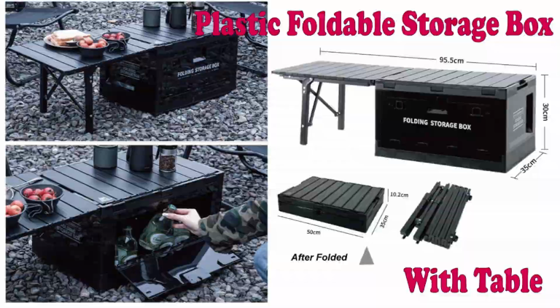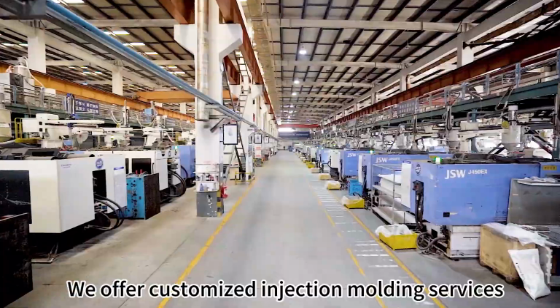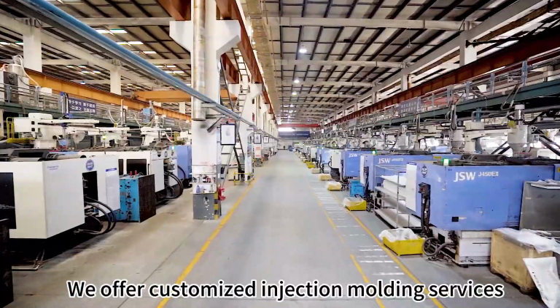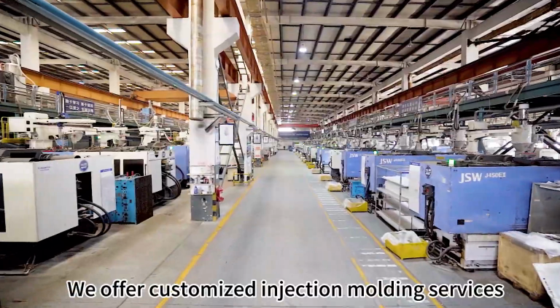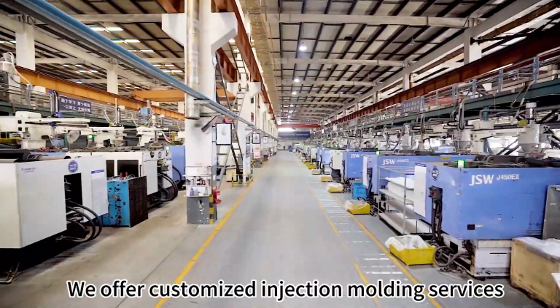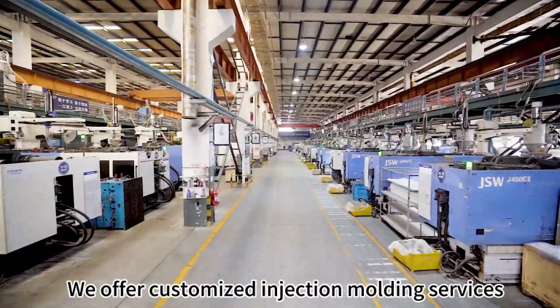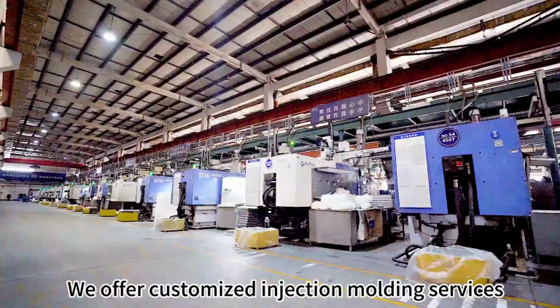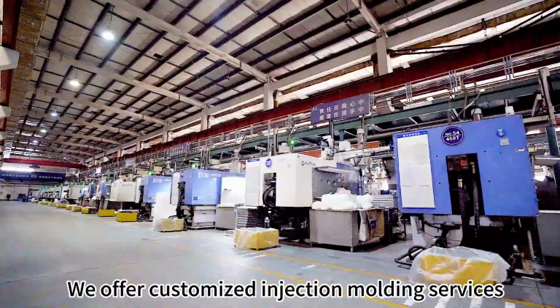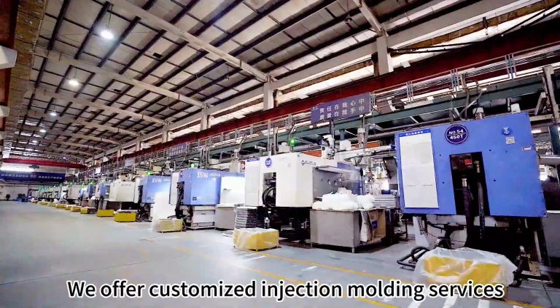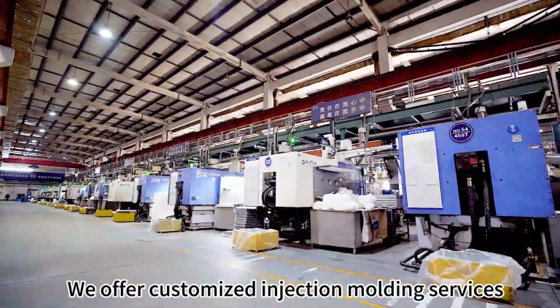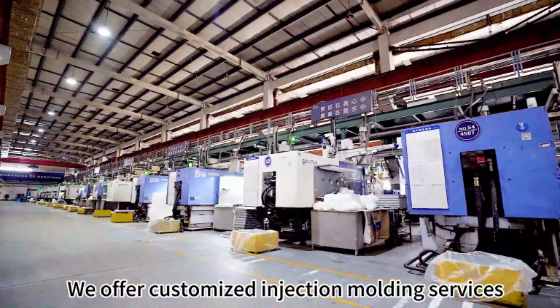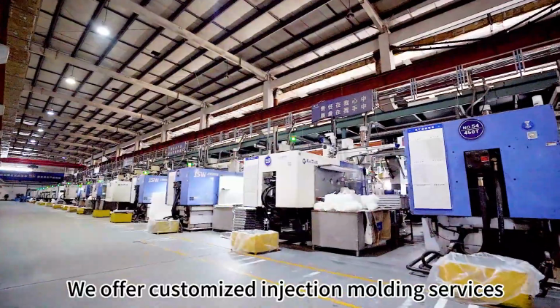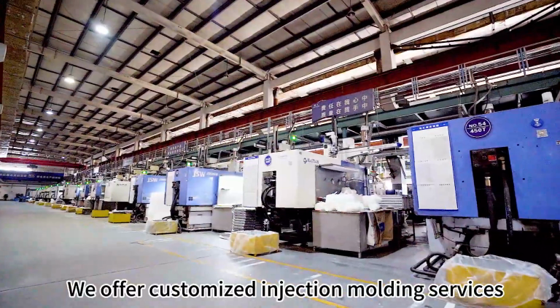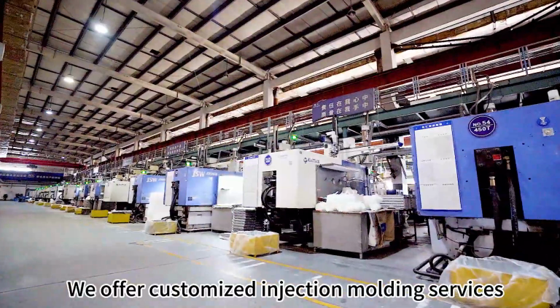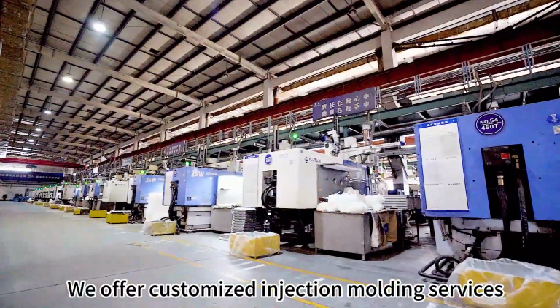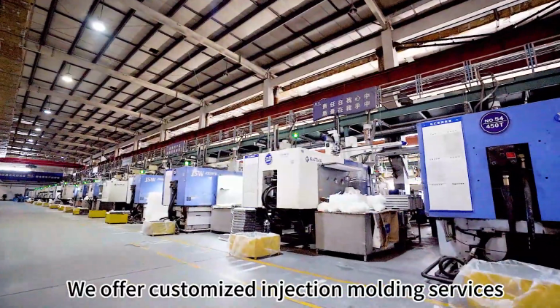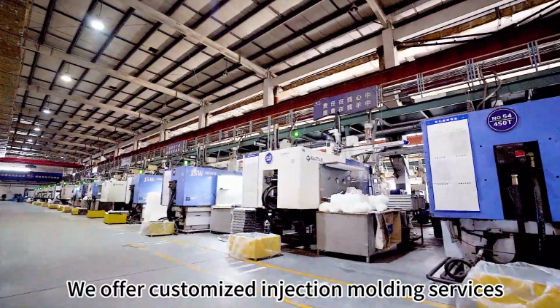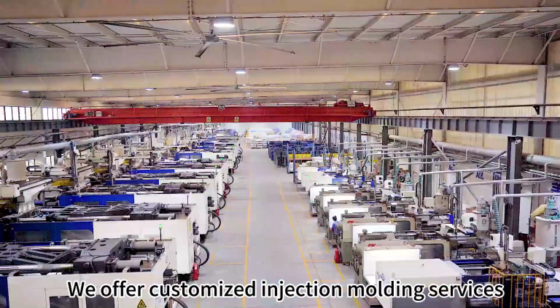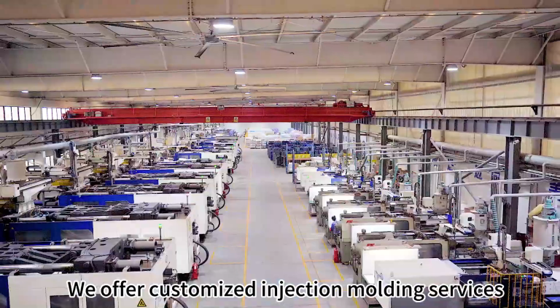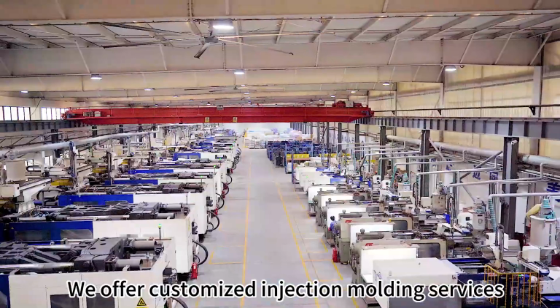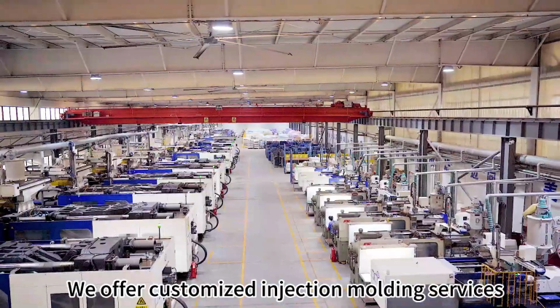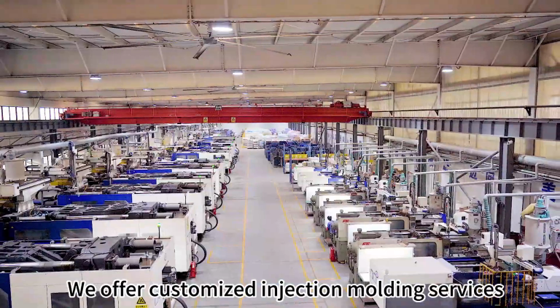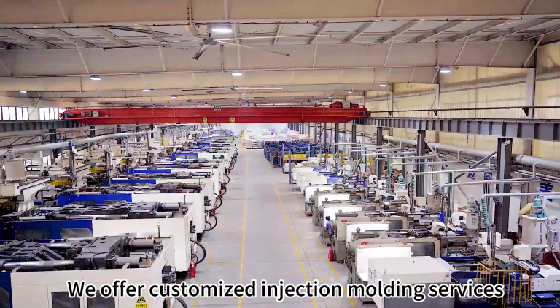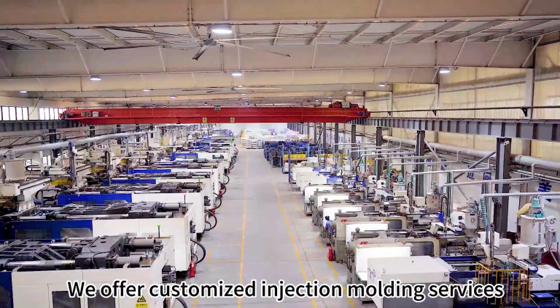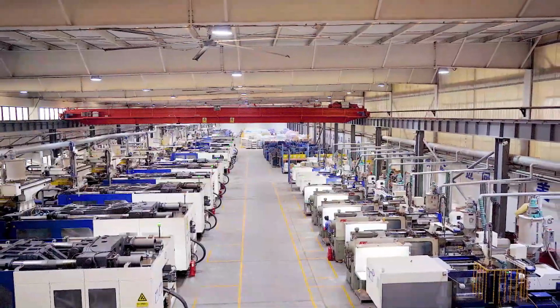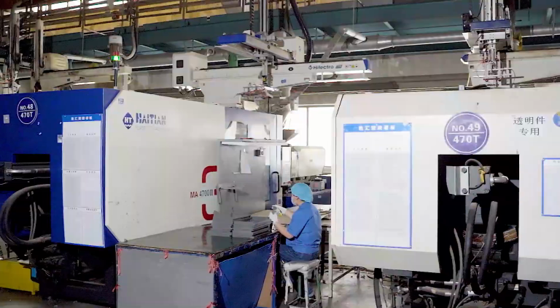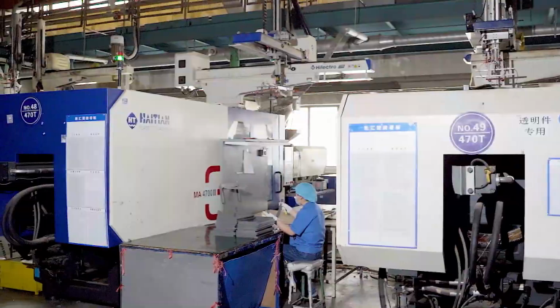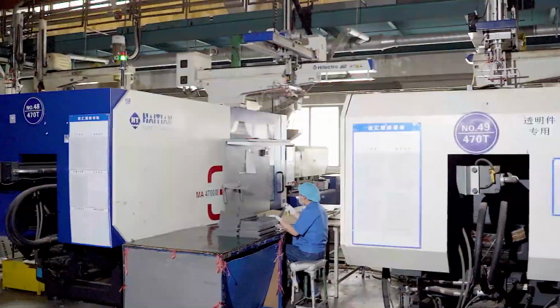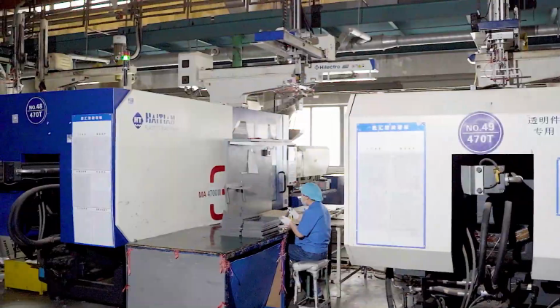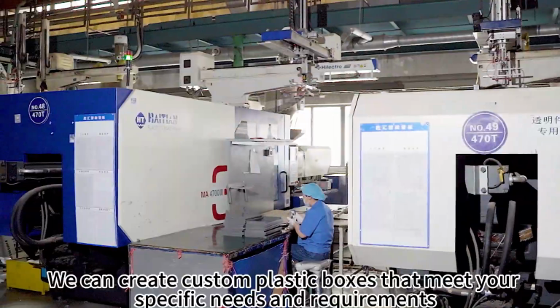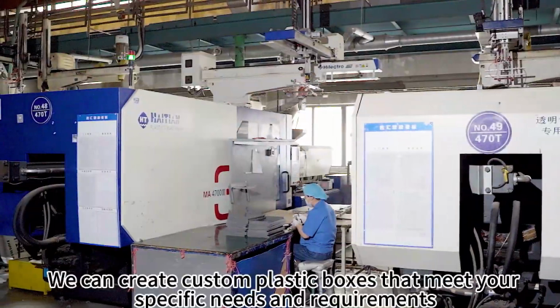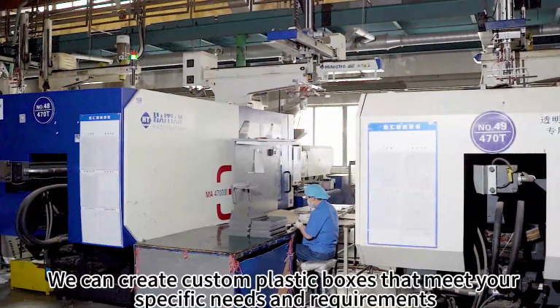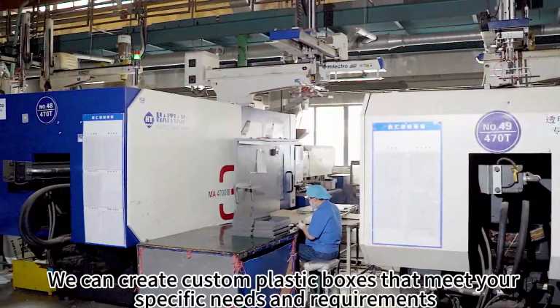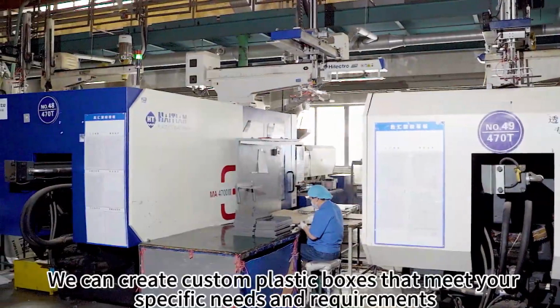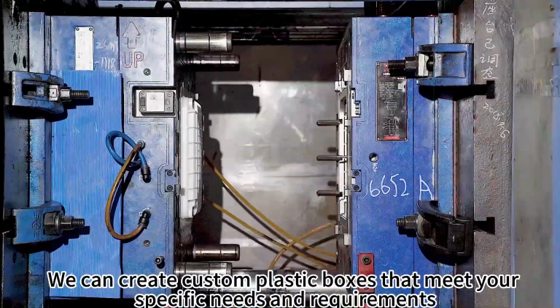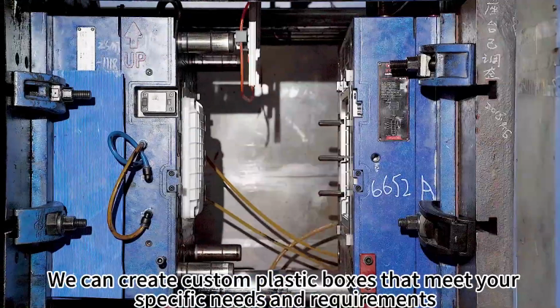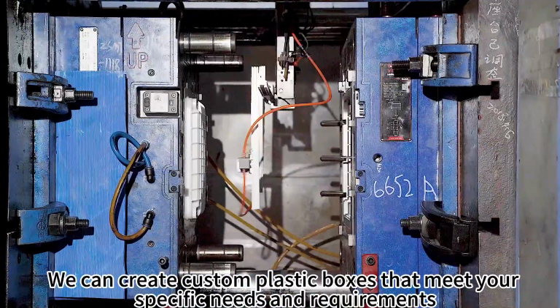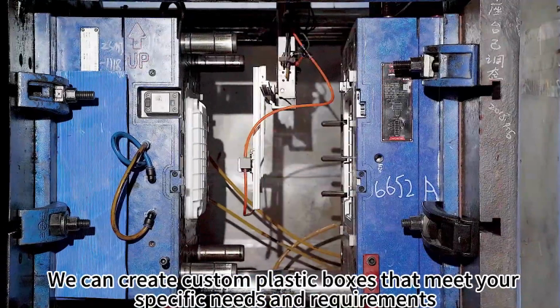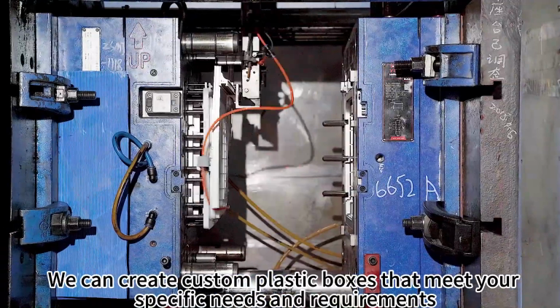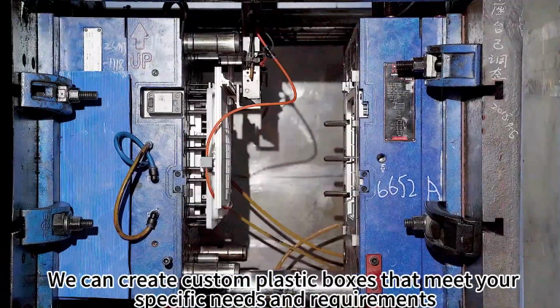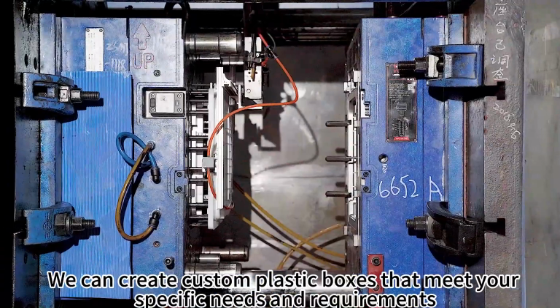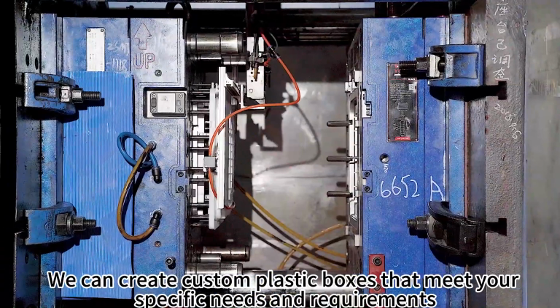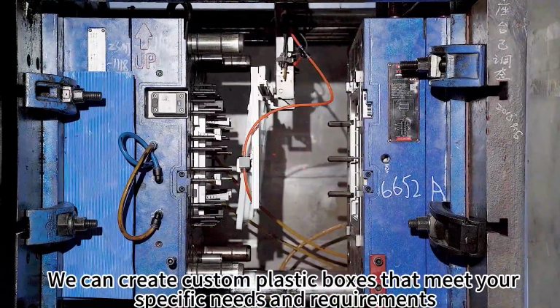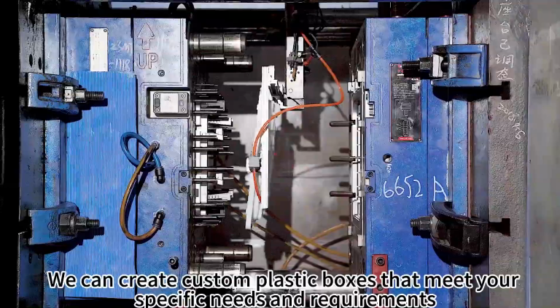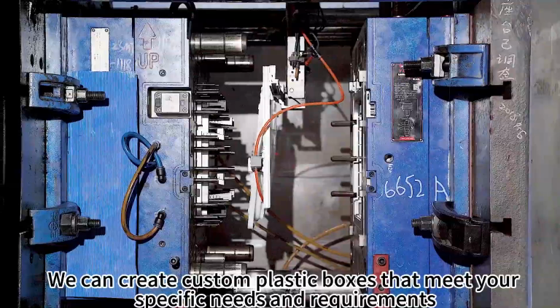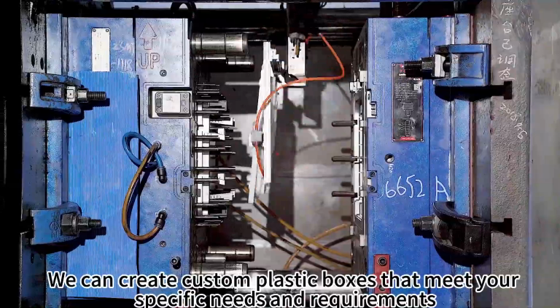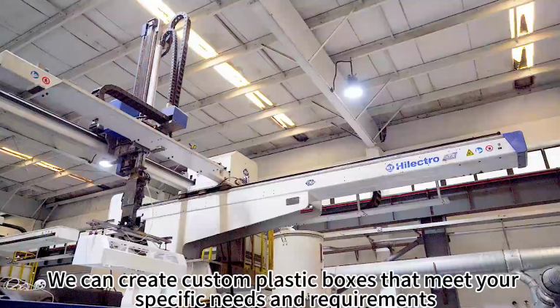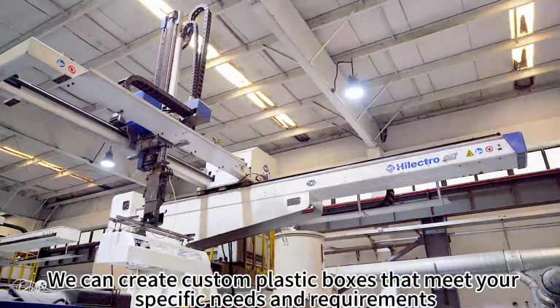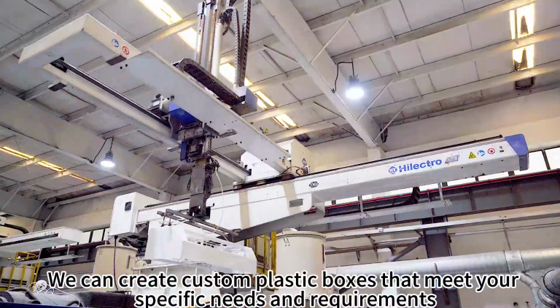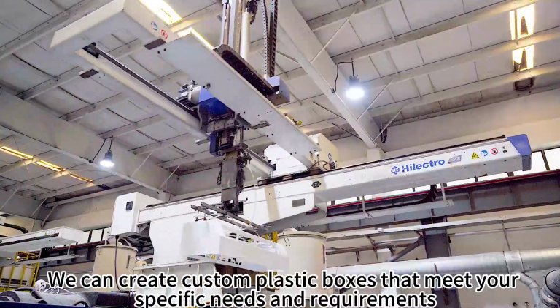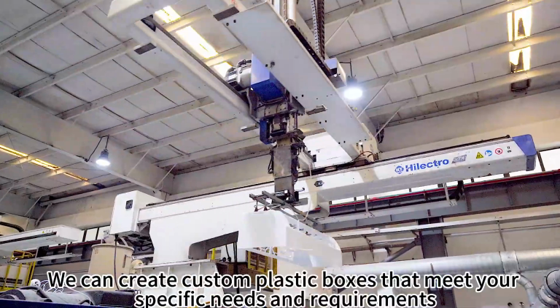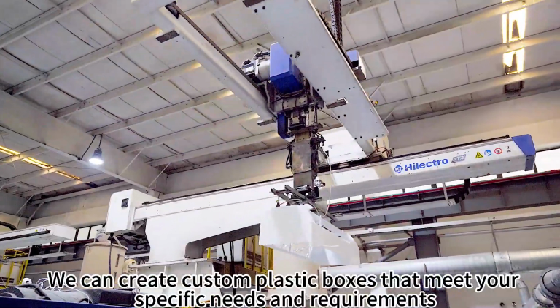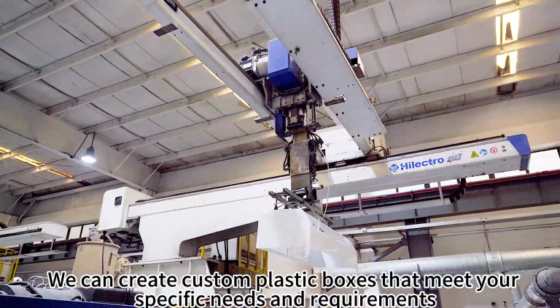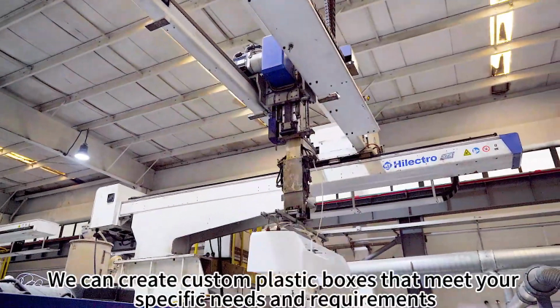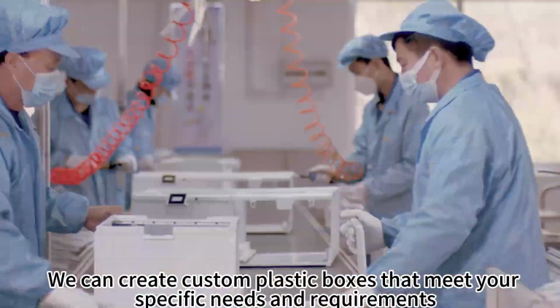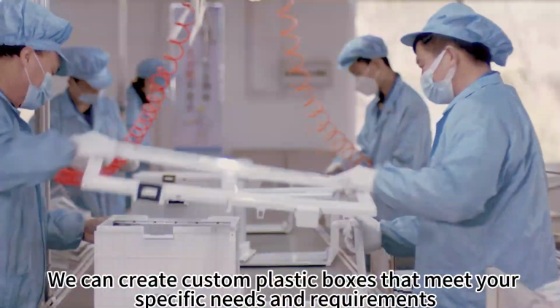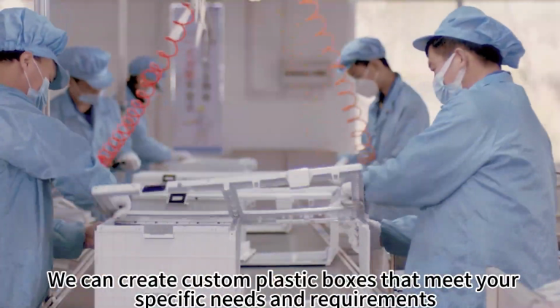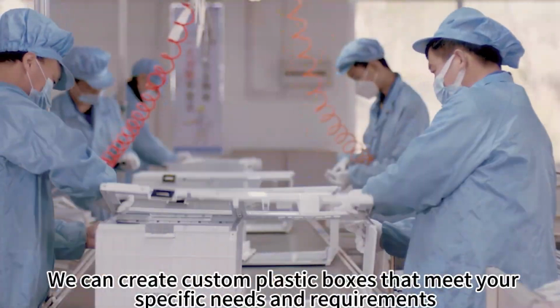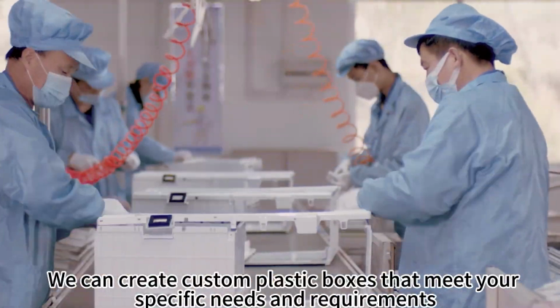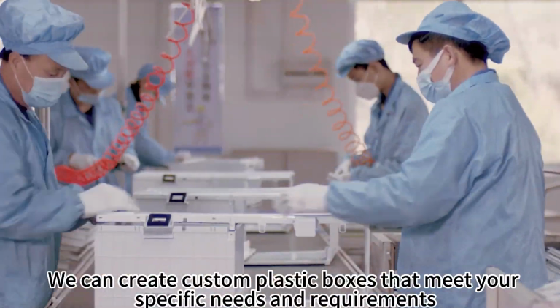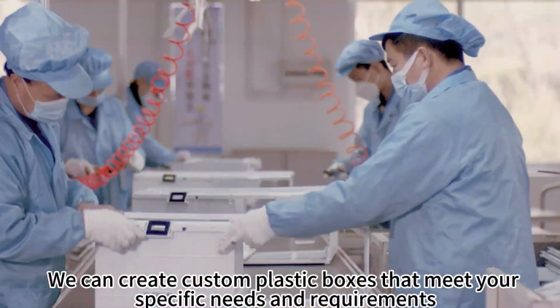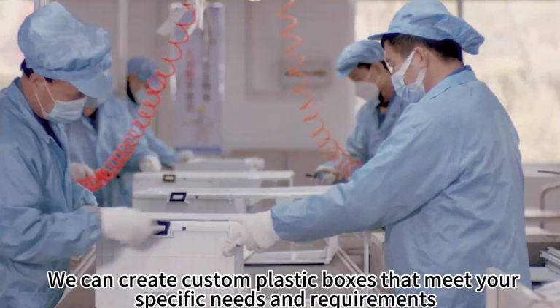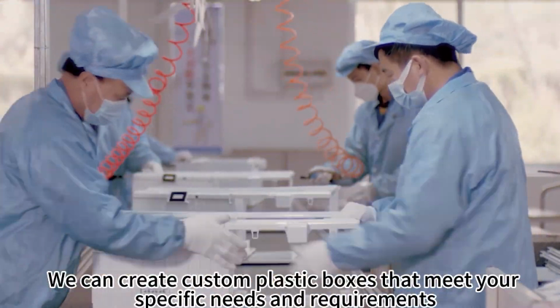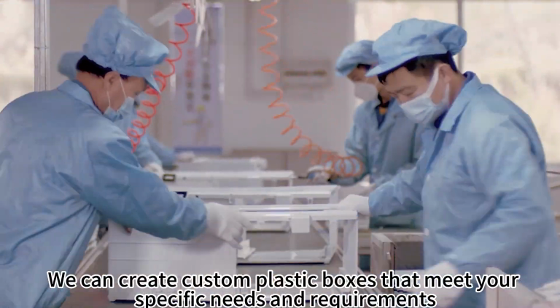We offer customized injection molding services. We can create custom plastic boxes that meet your specific needs and requirements.